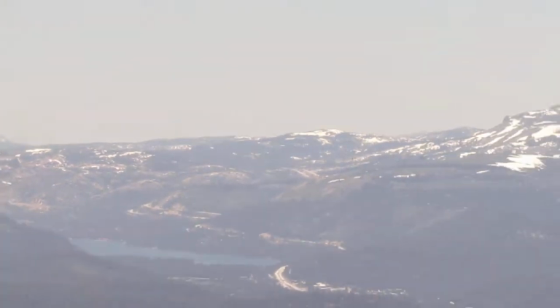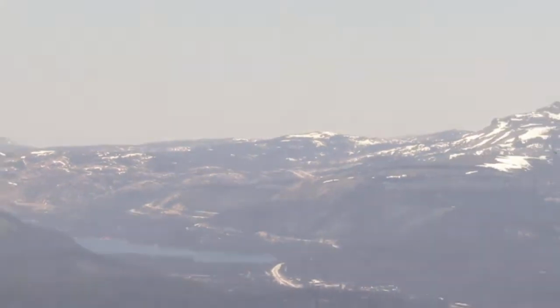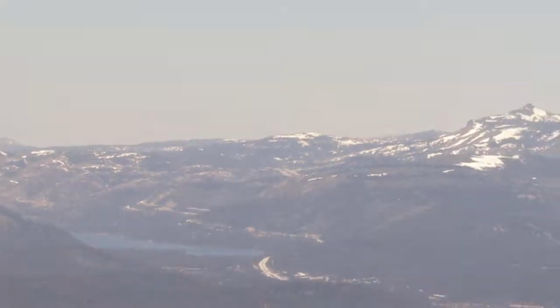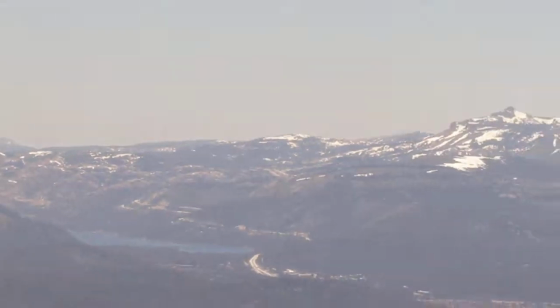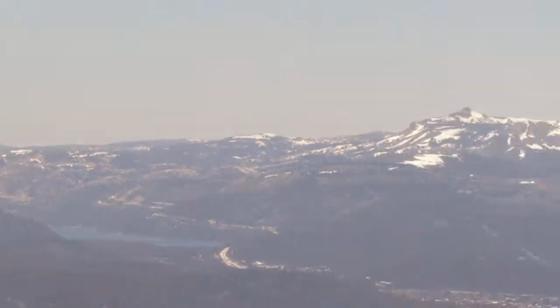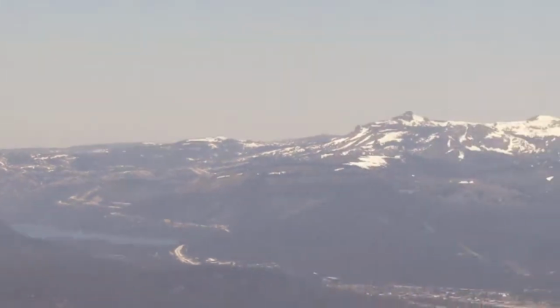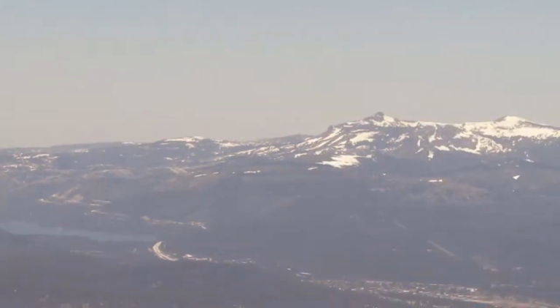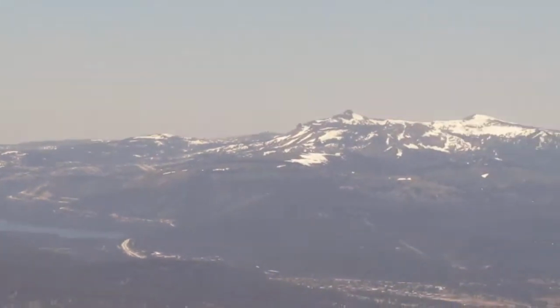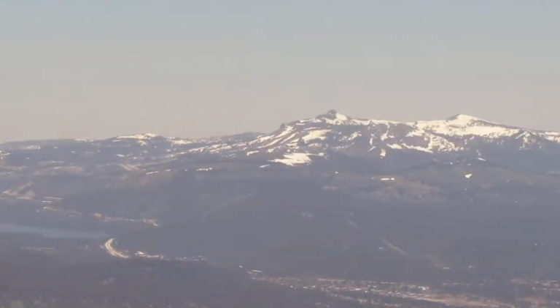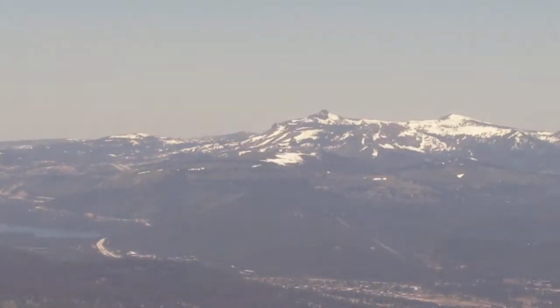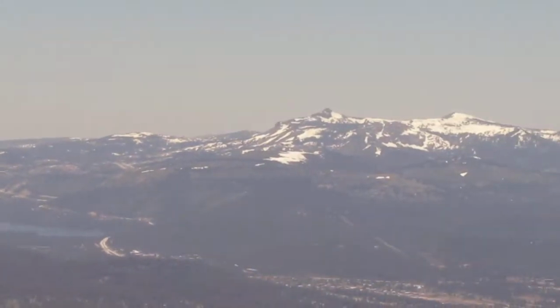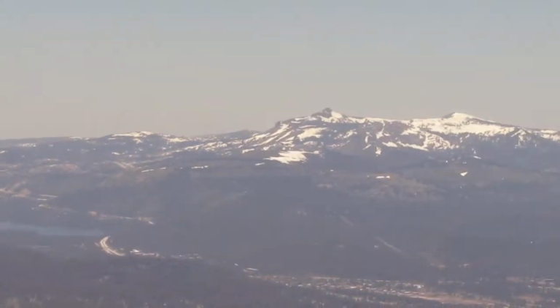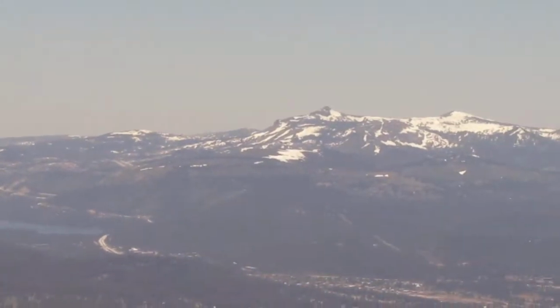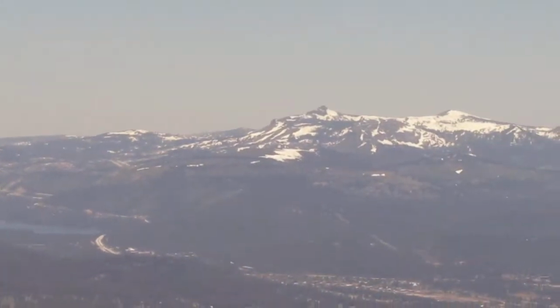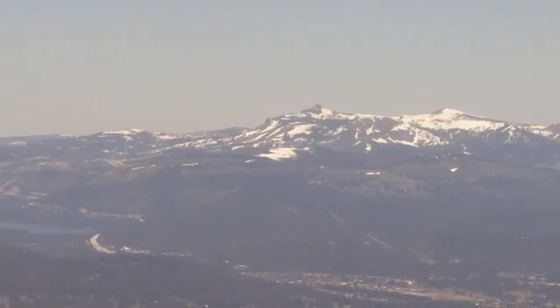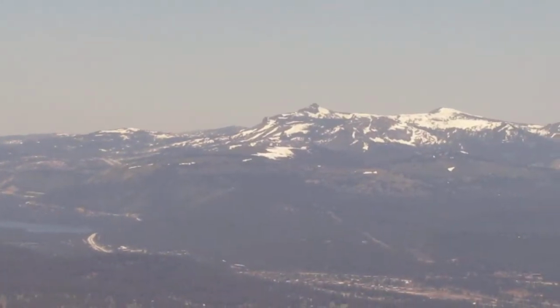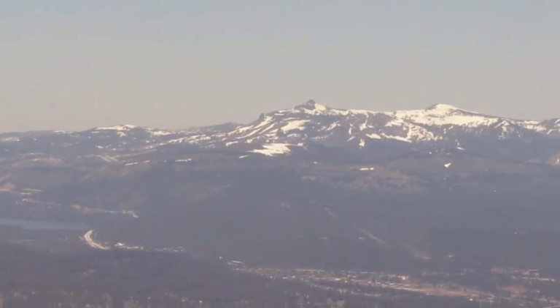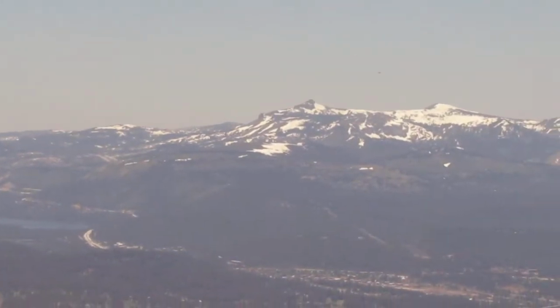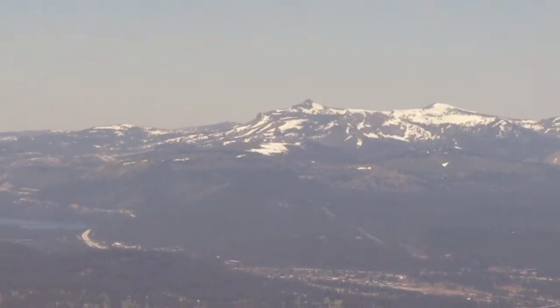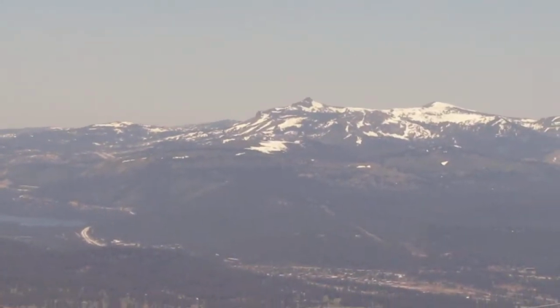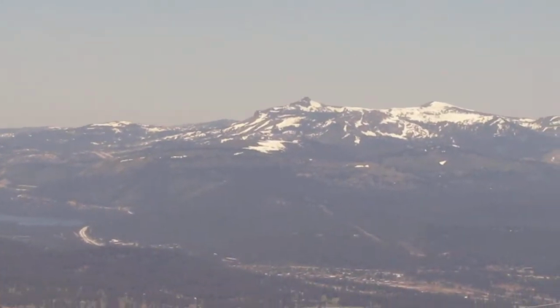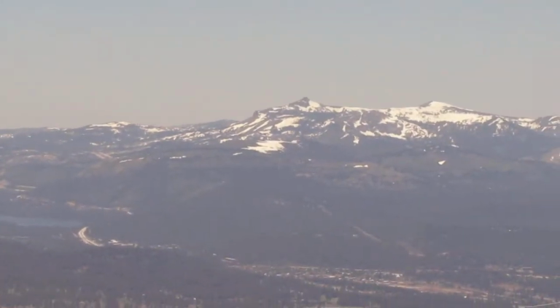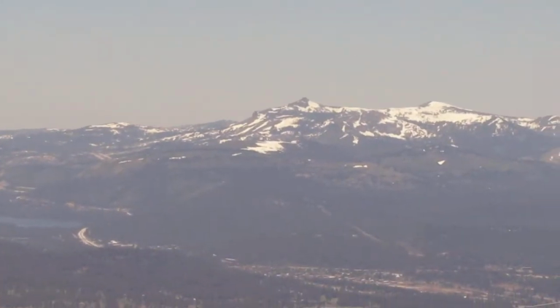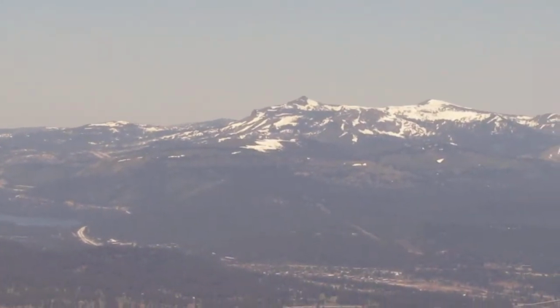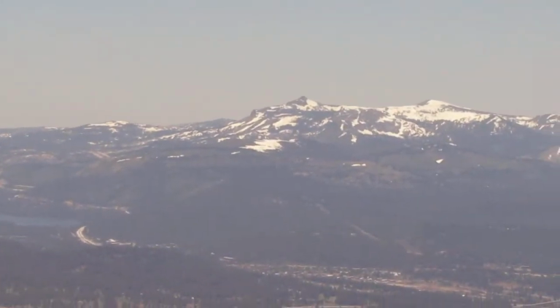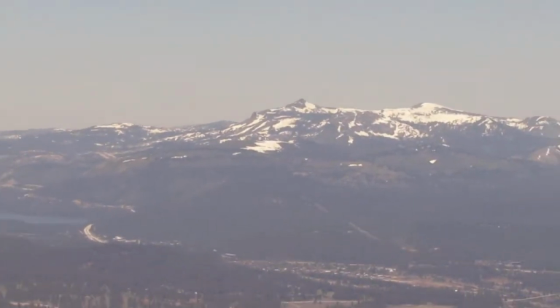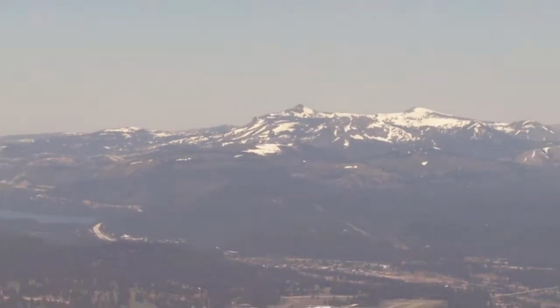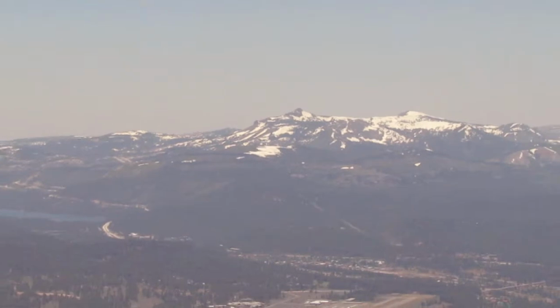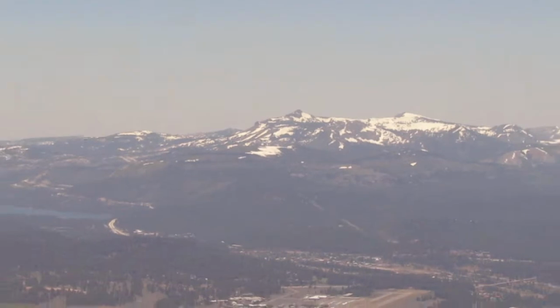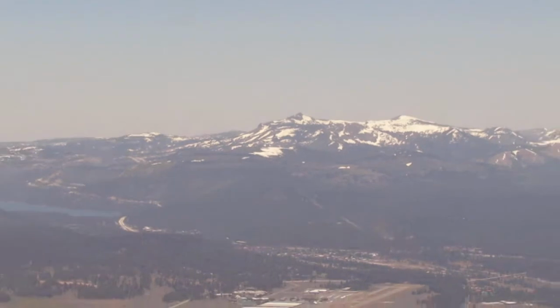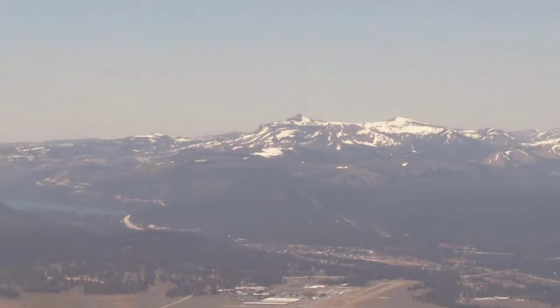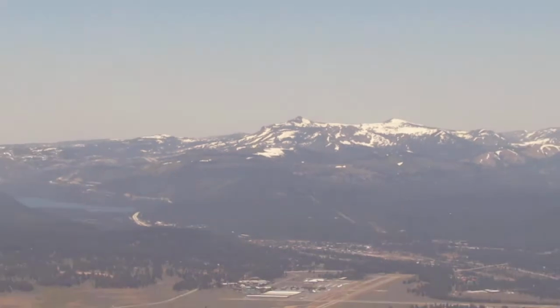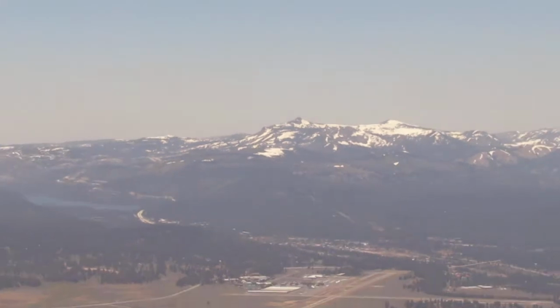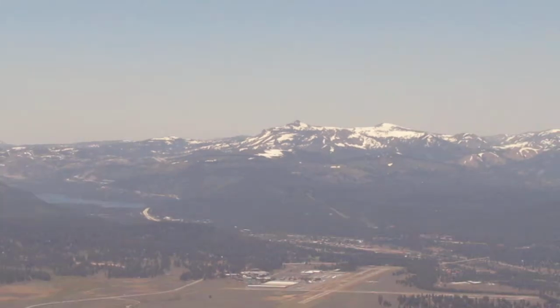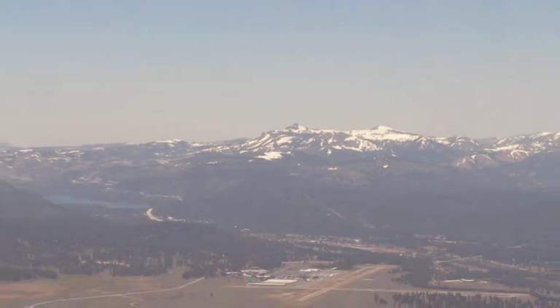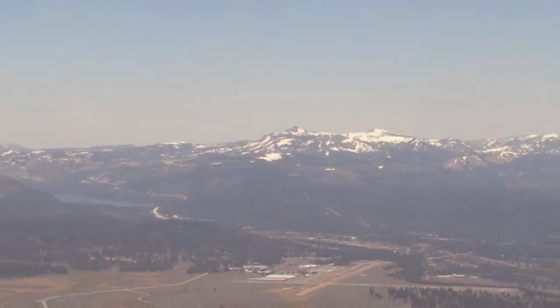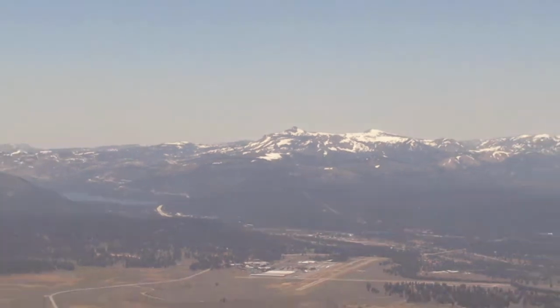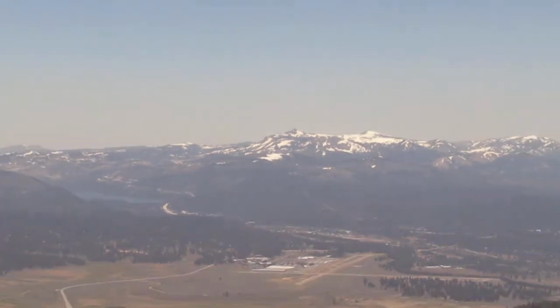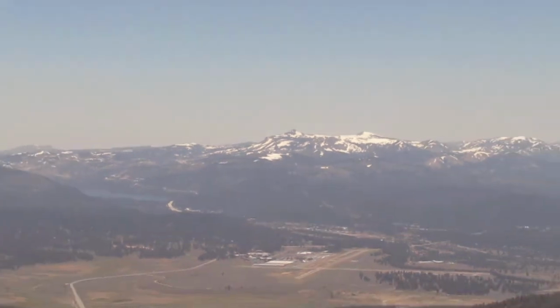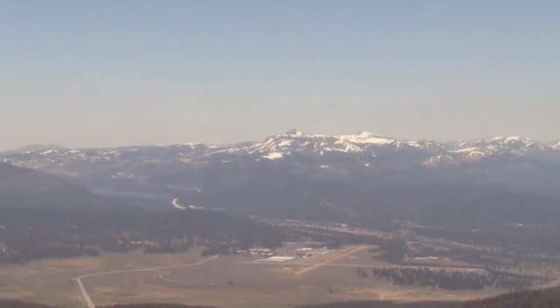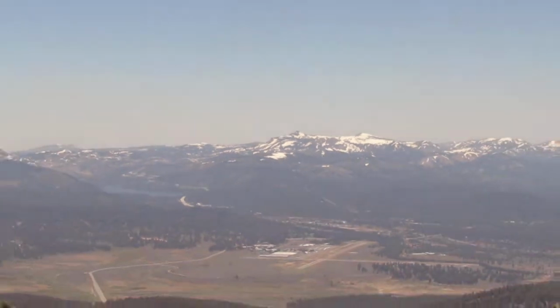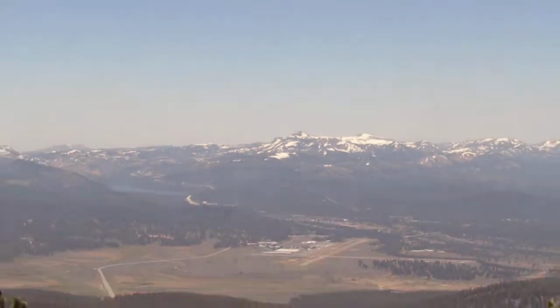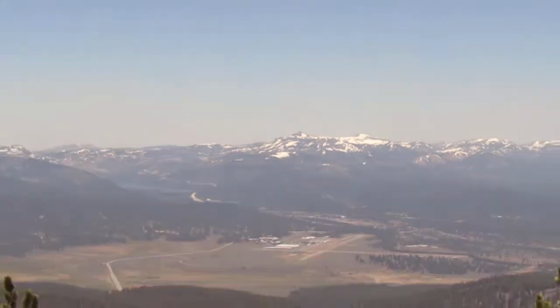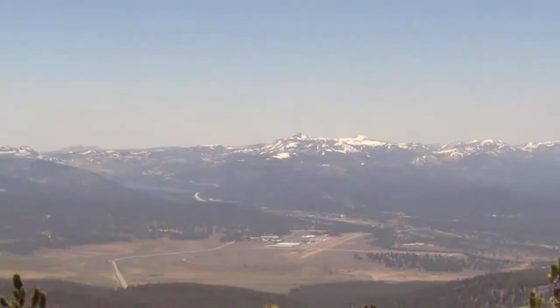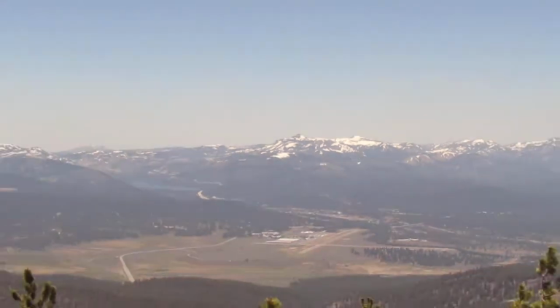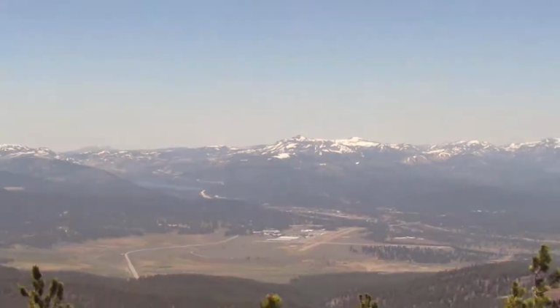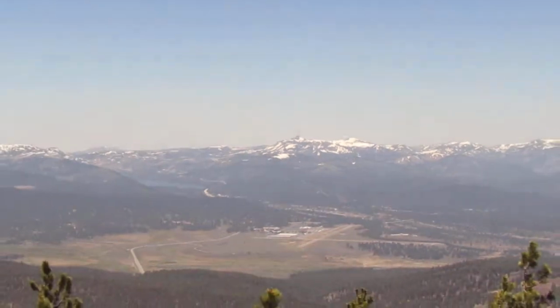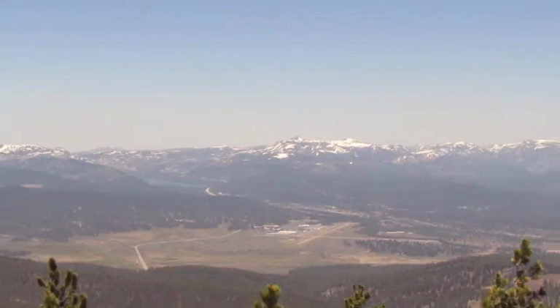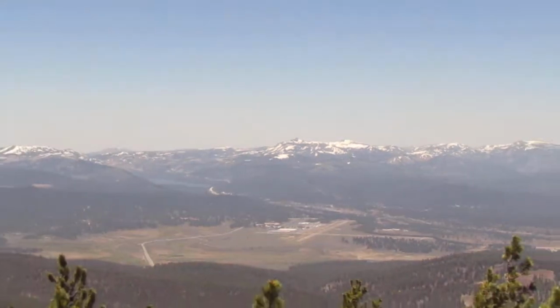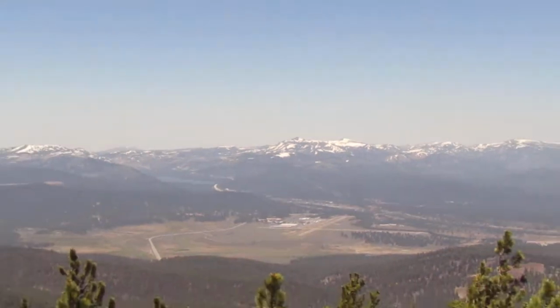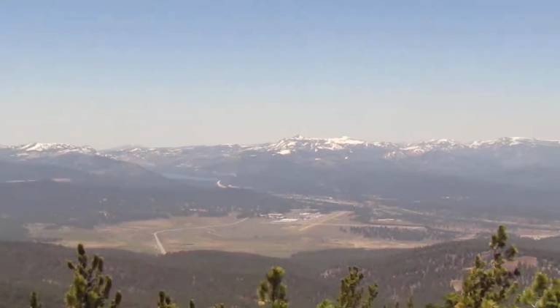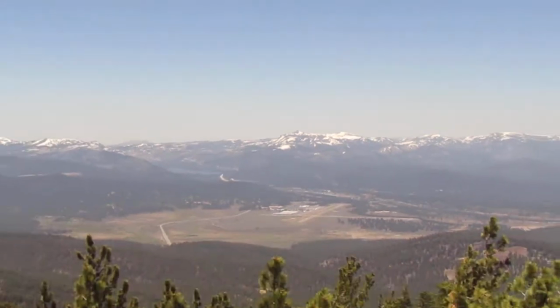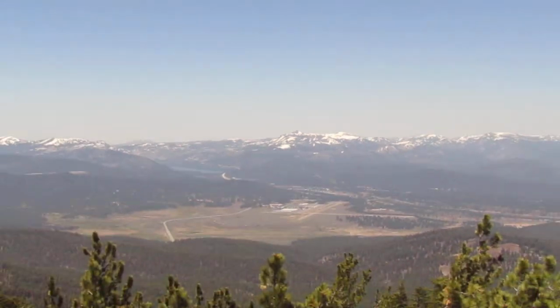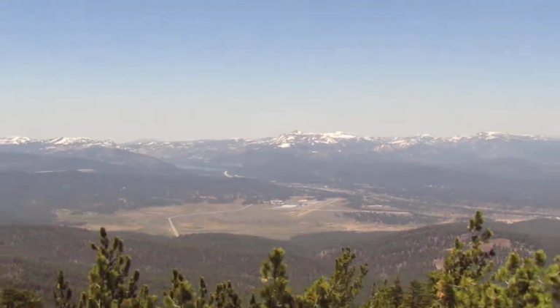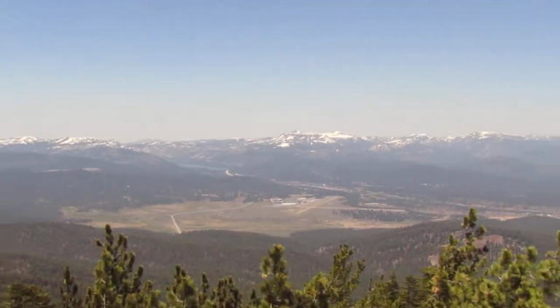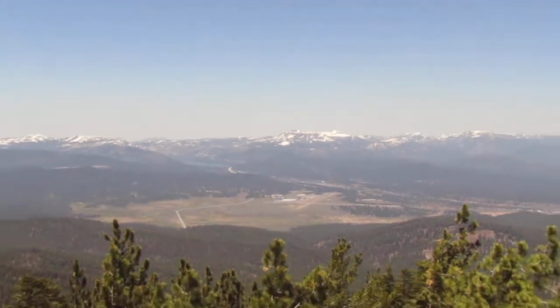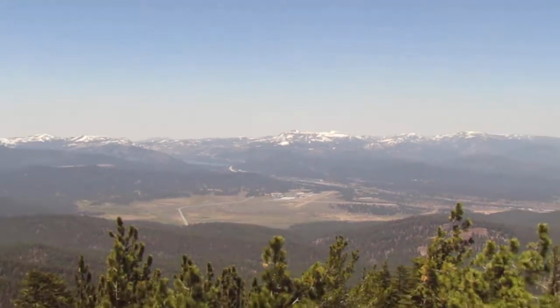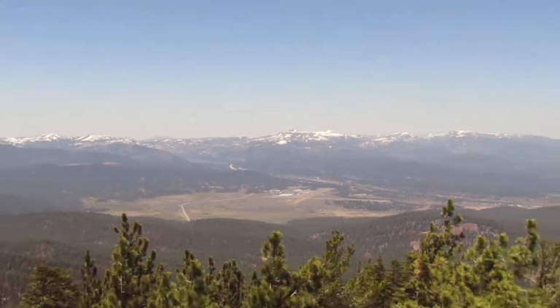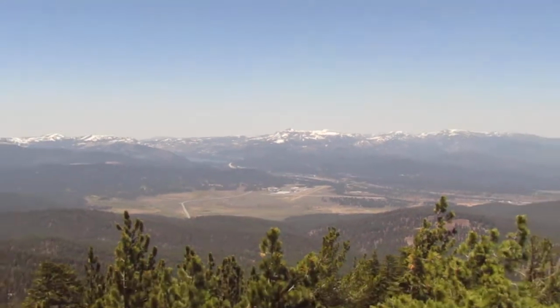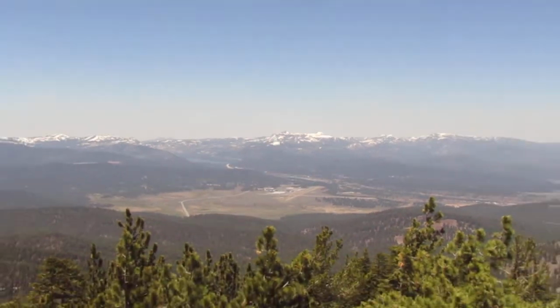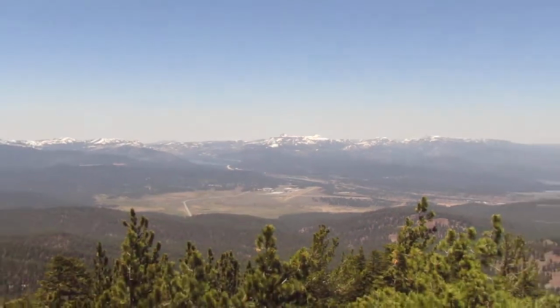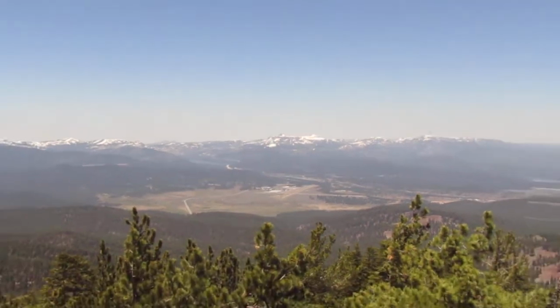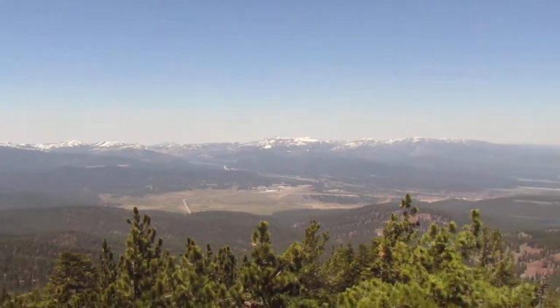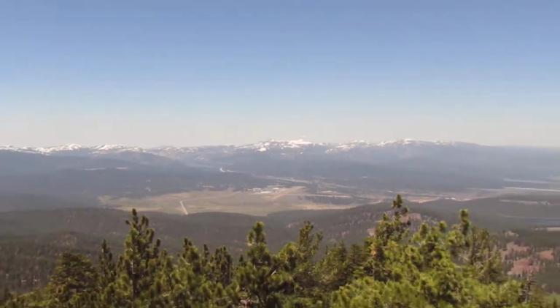Over there we have Castle Peak, just a little over 9,000 feet. Climbed that one five years ago.